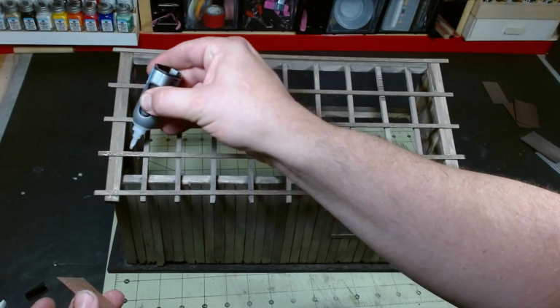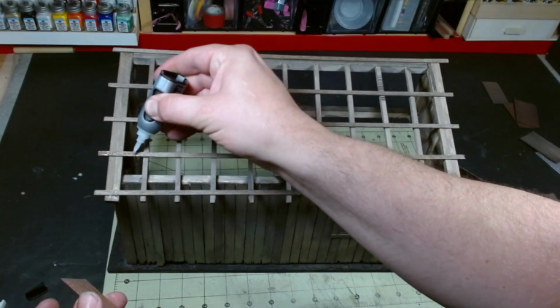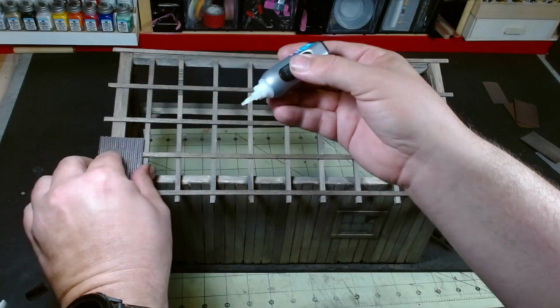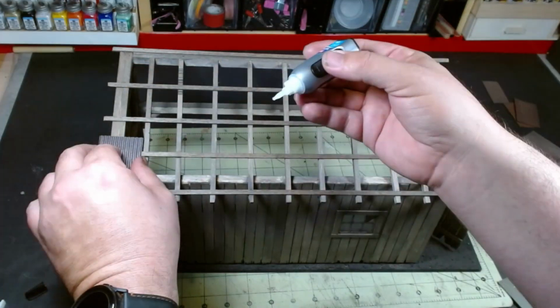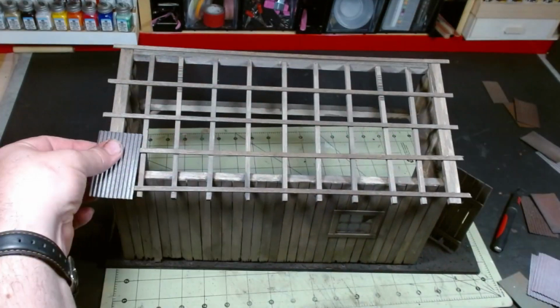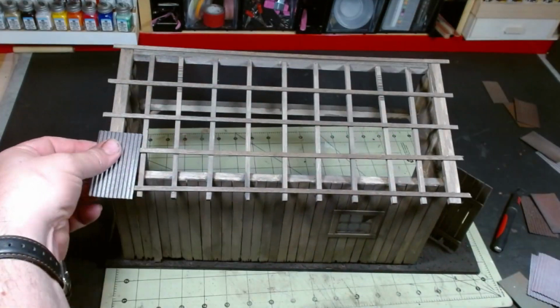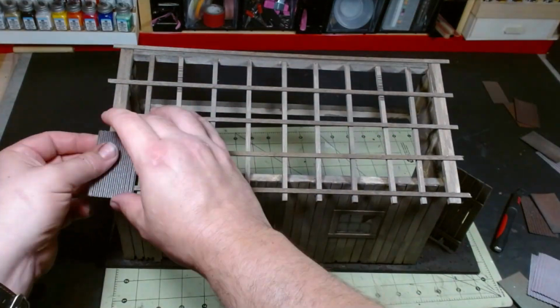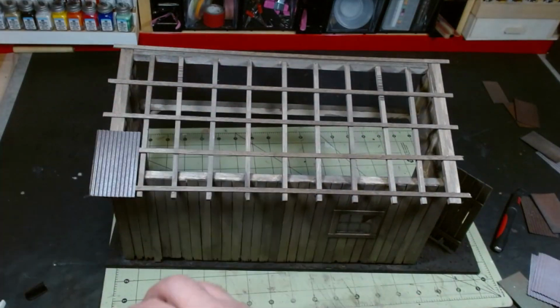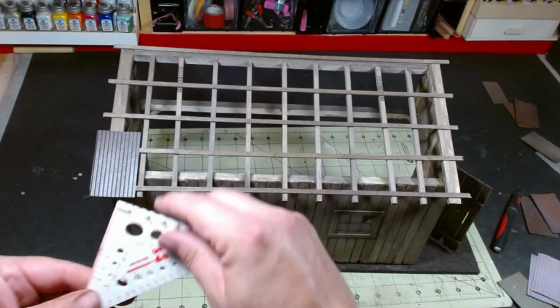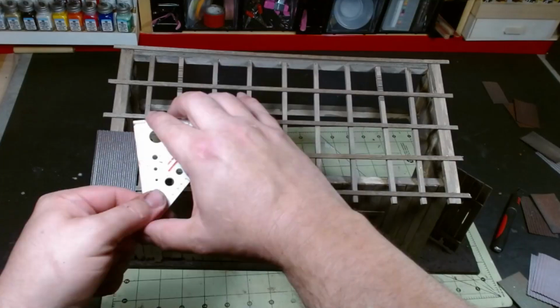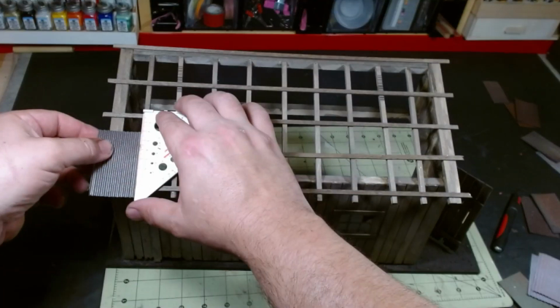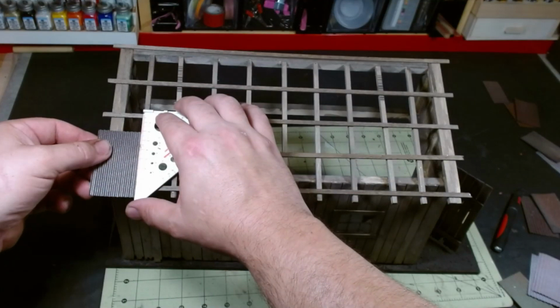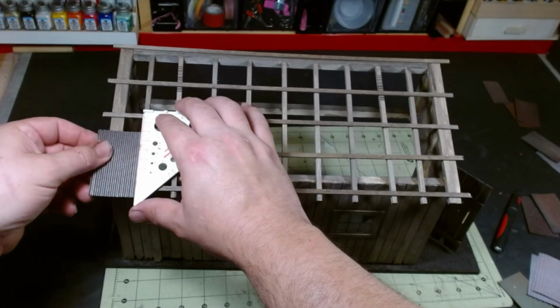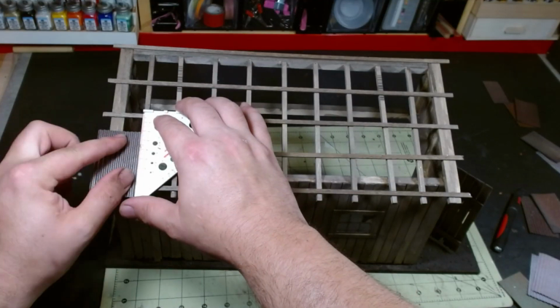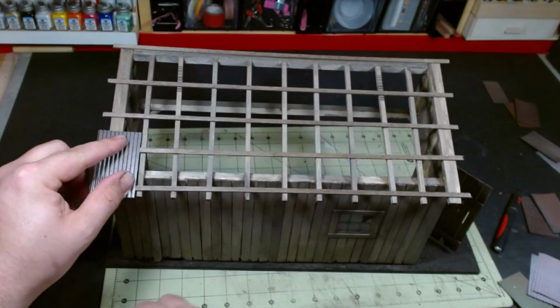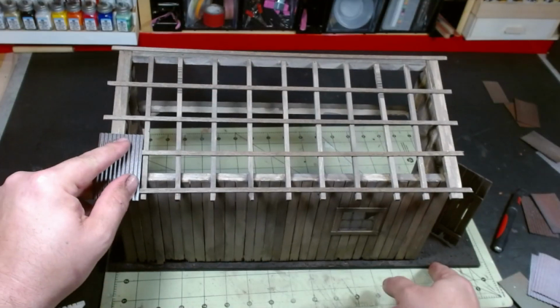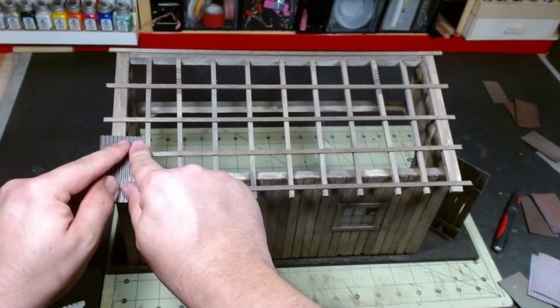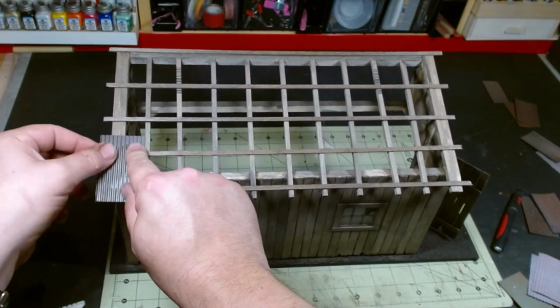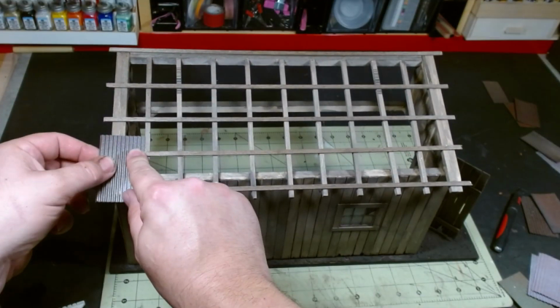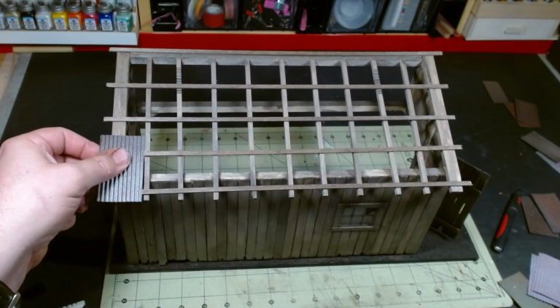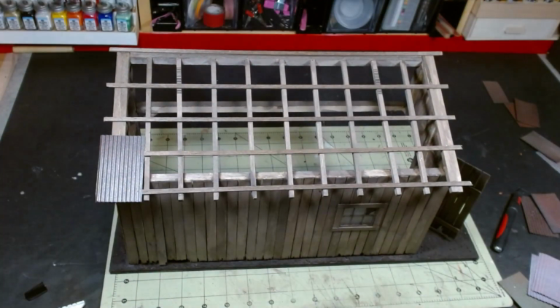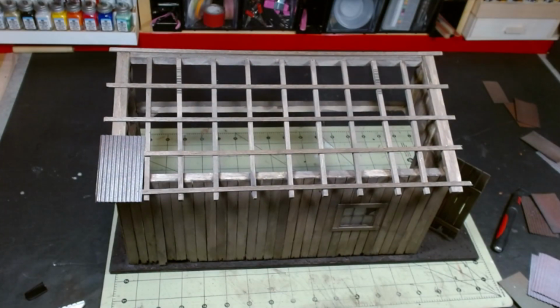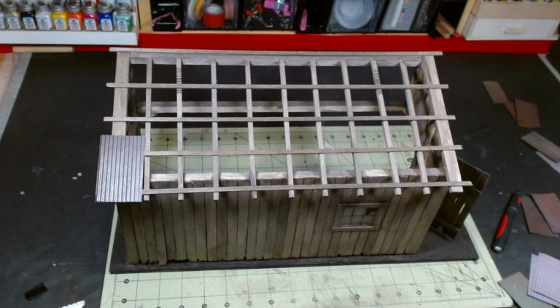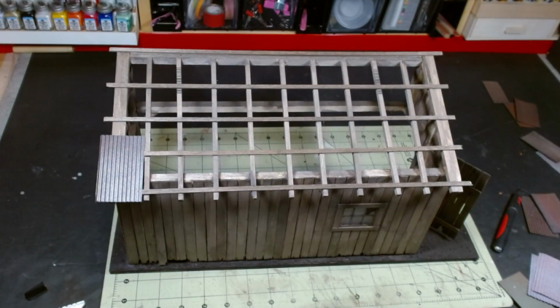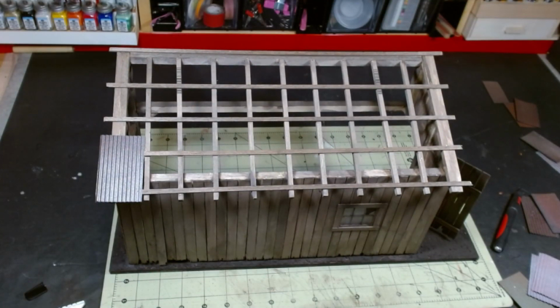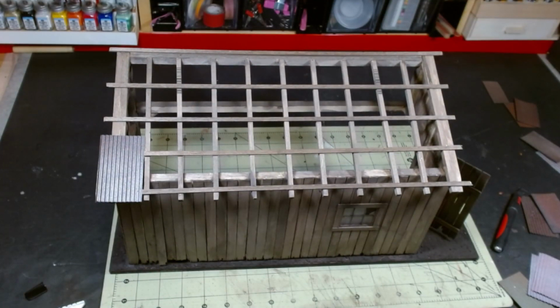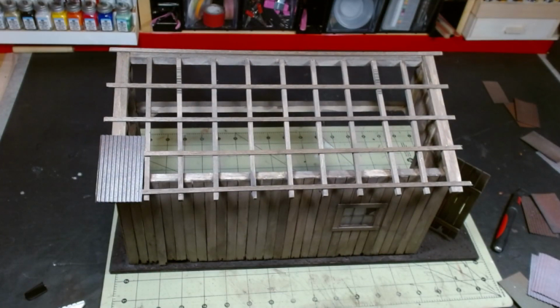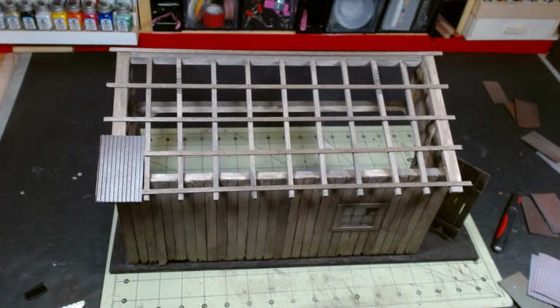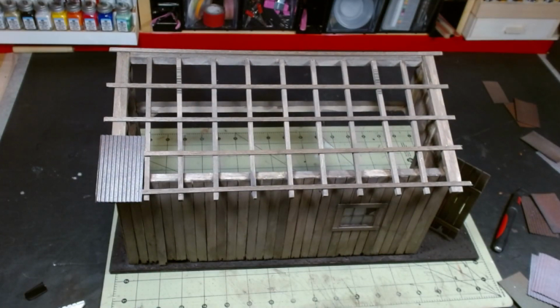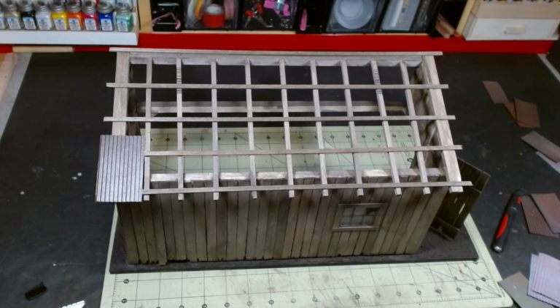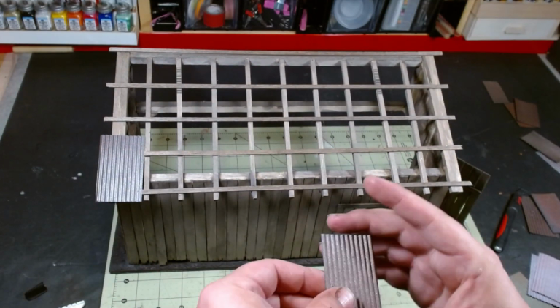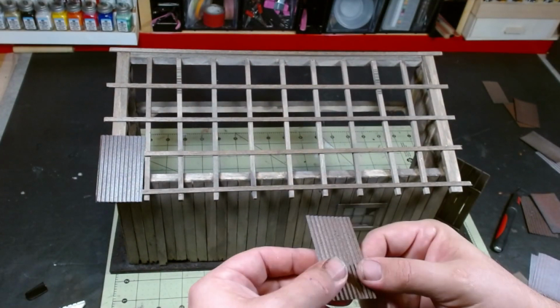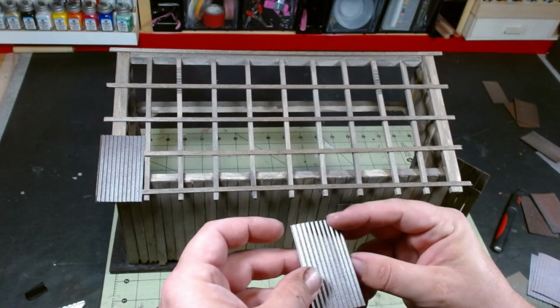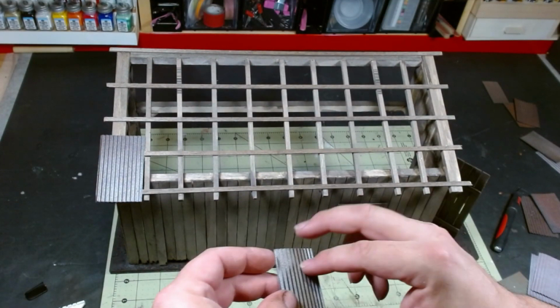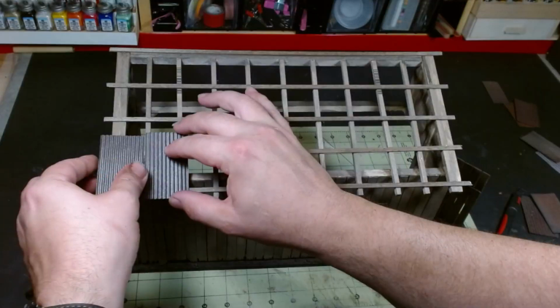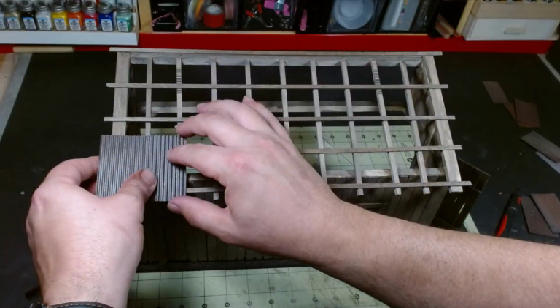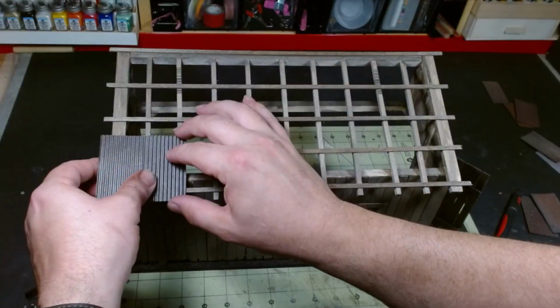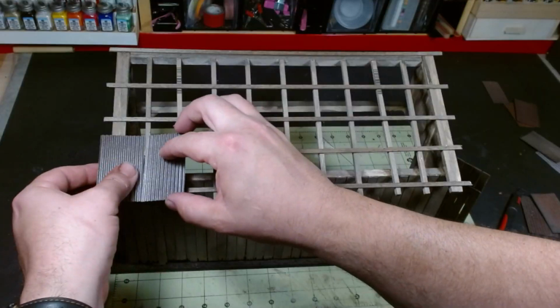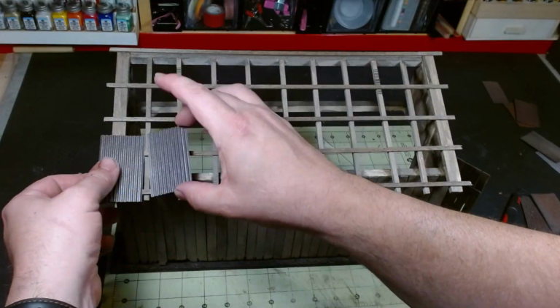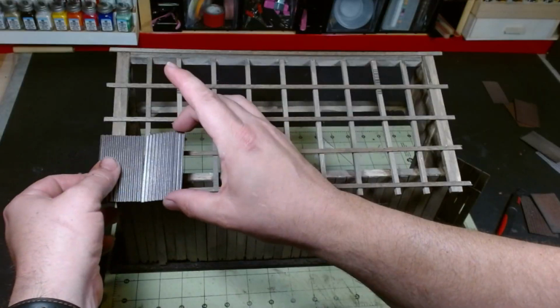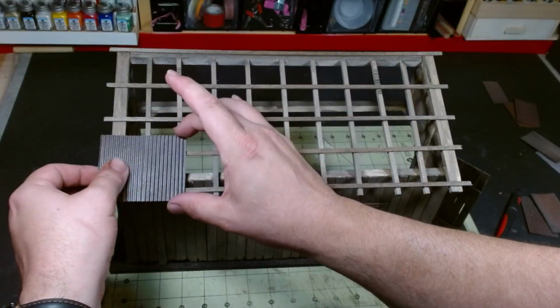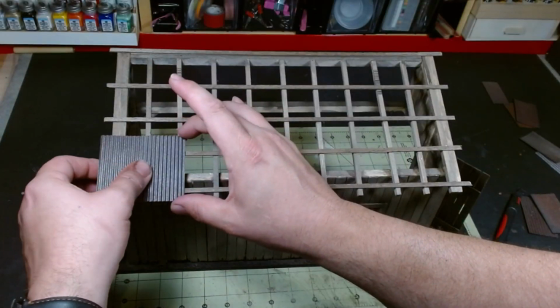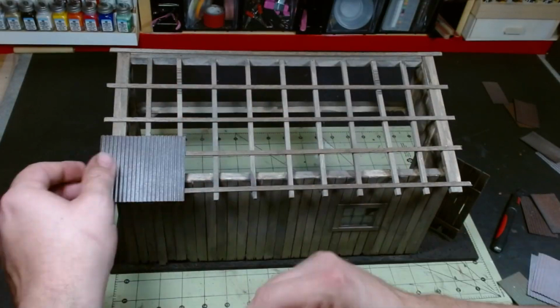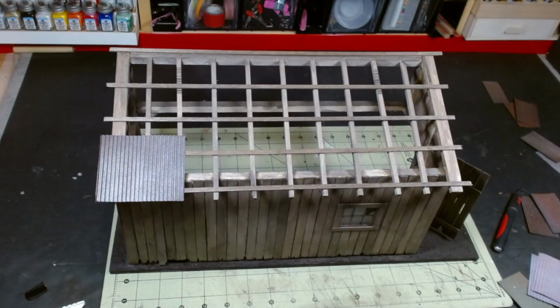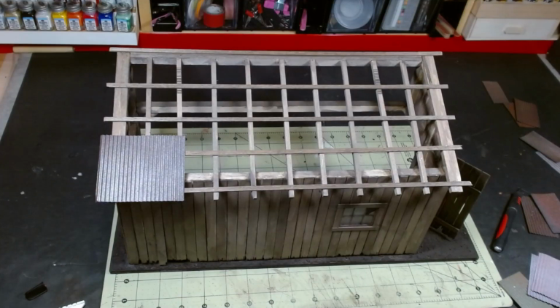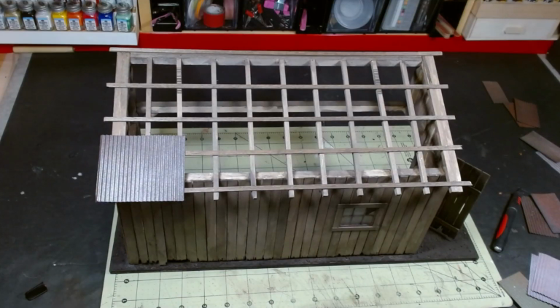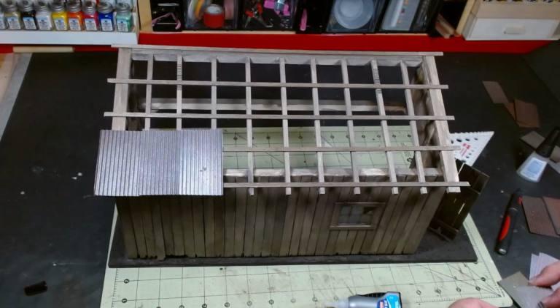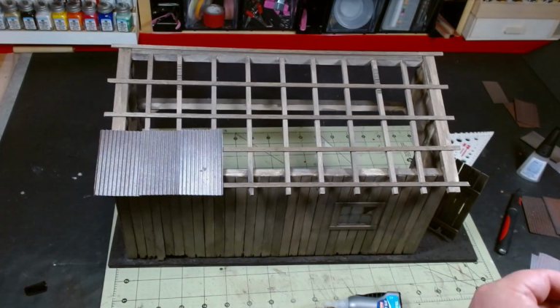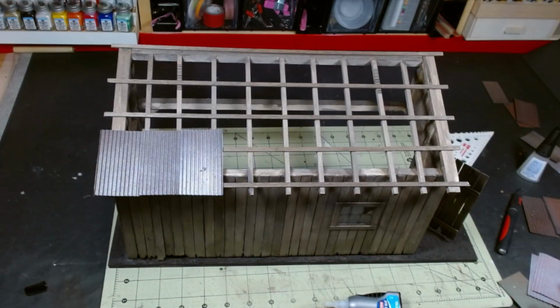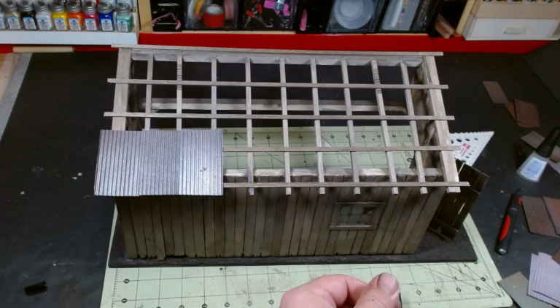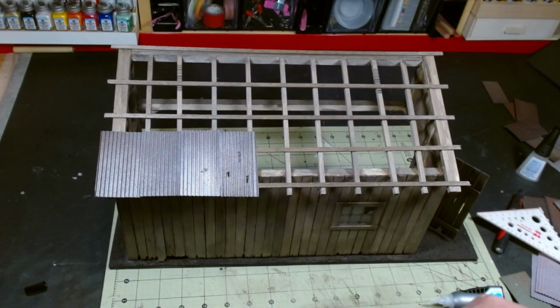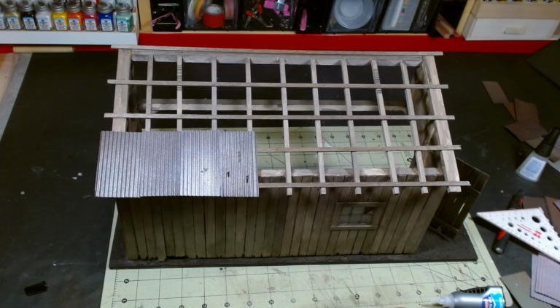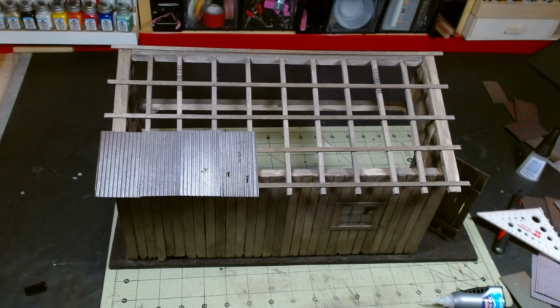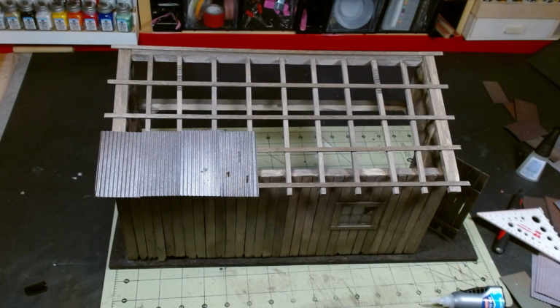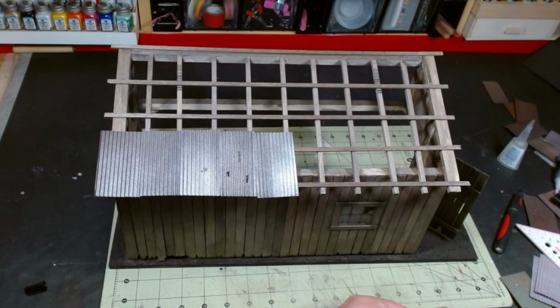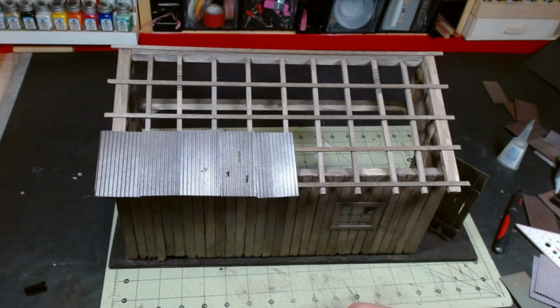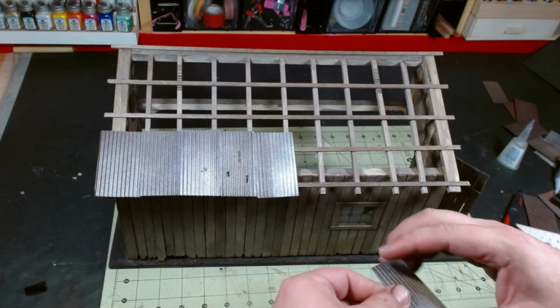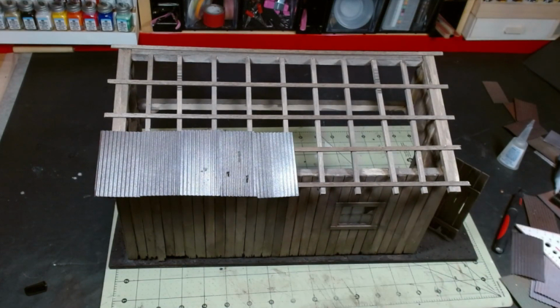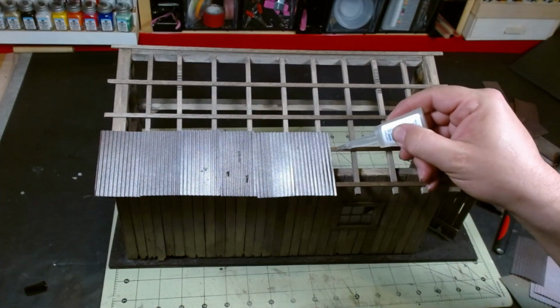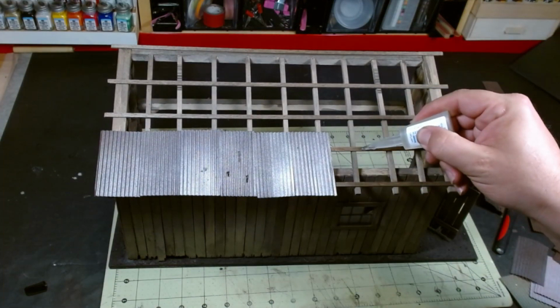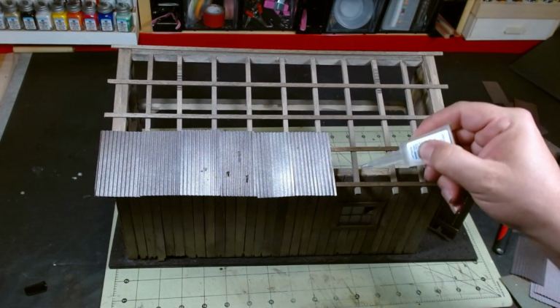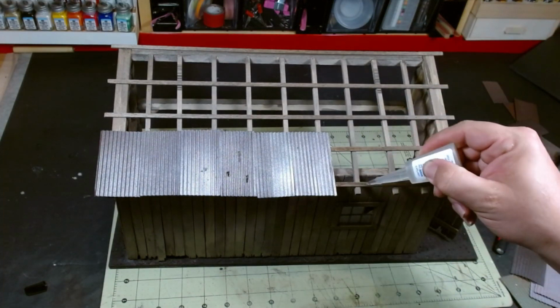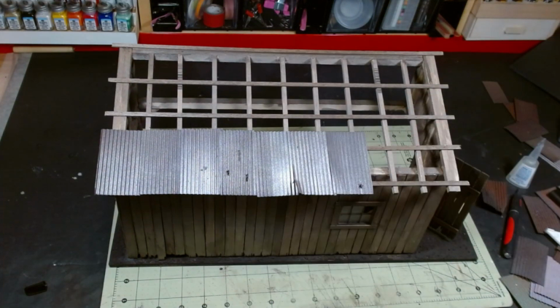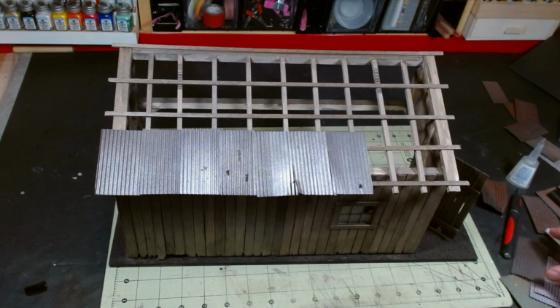It's finally time to attach our panels. Gel superglue works best for this — the liquid superglue soaks into the wood and doesn't give very good adhesion.